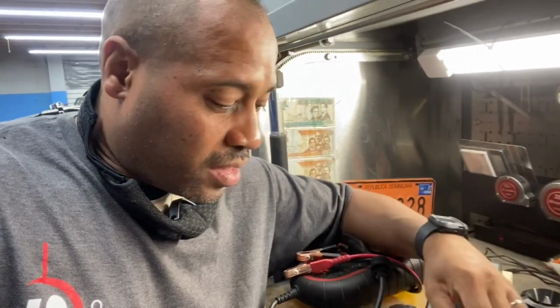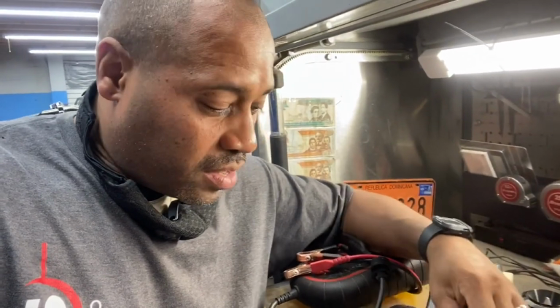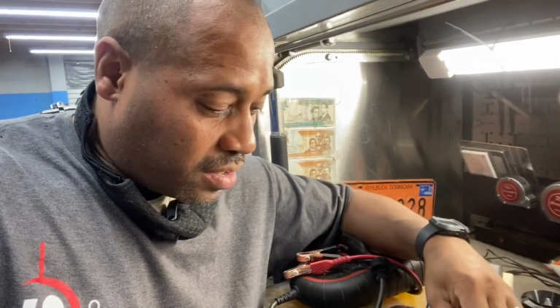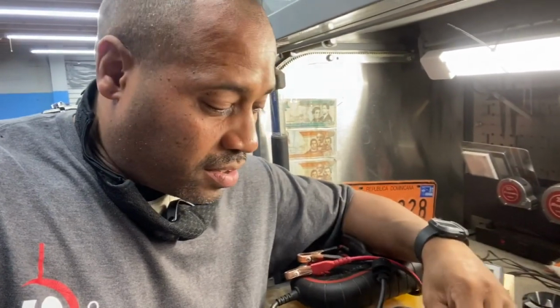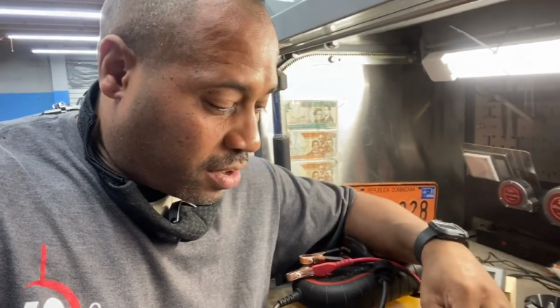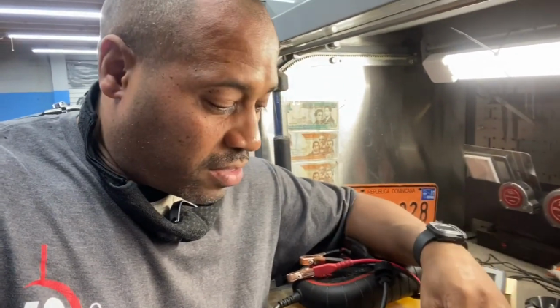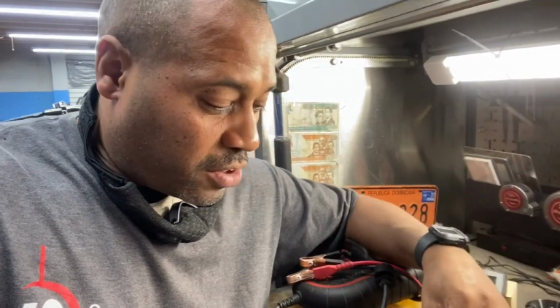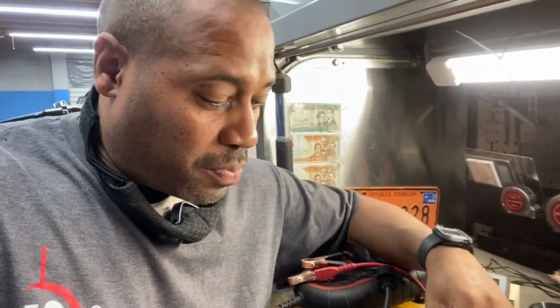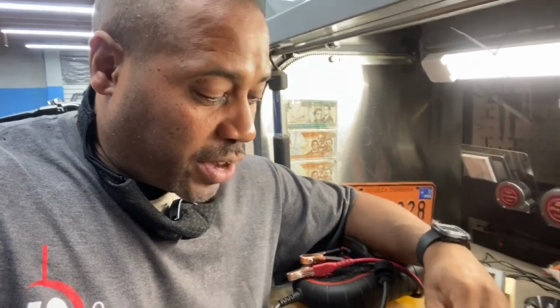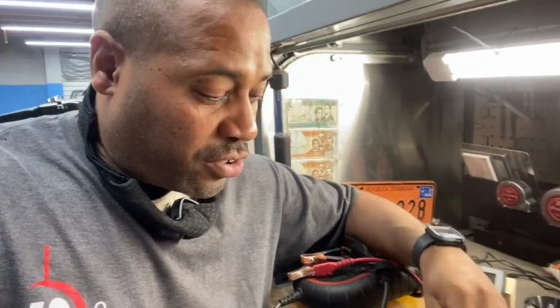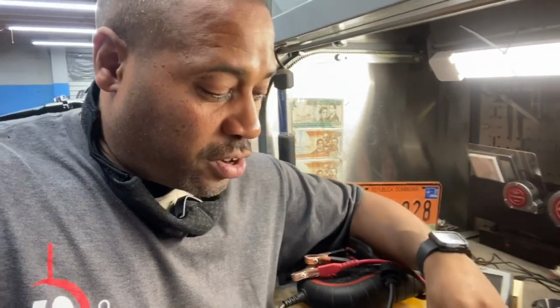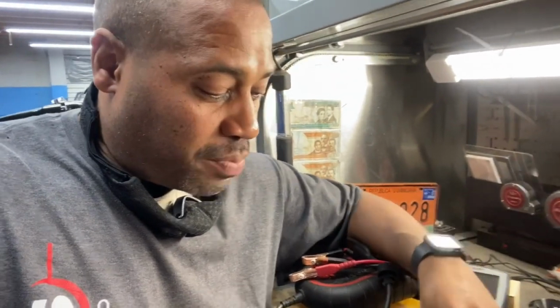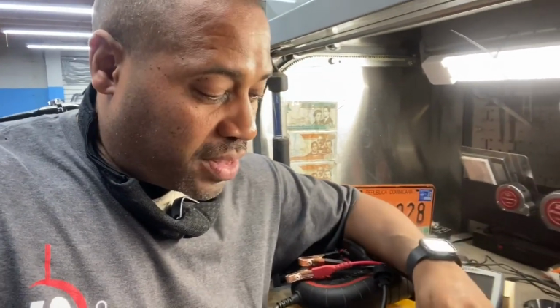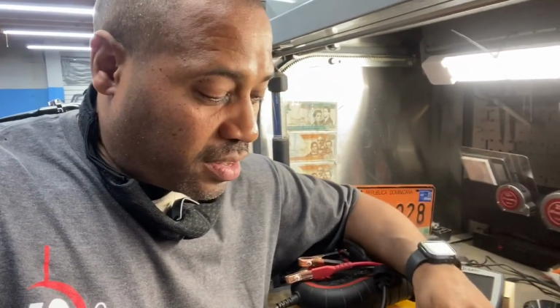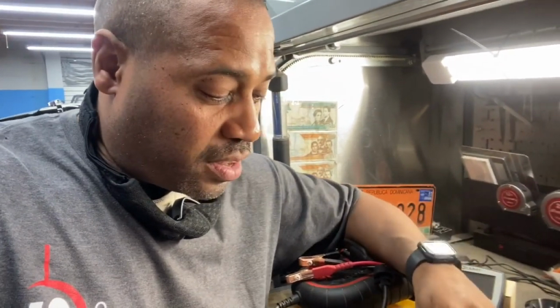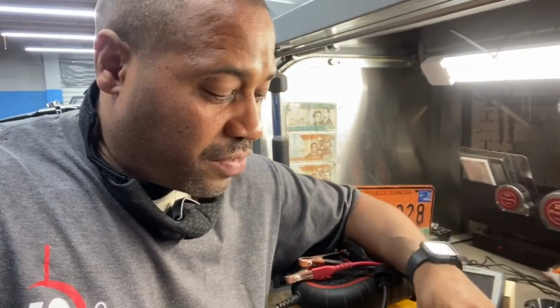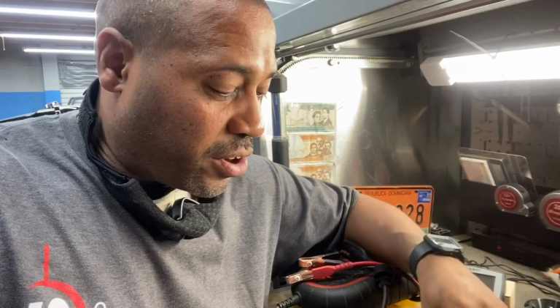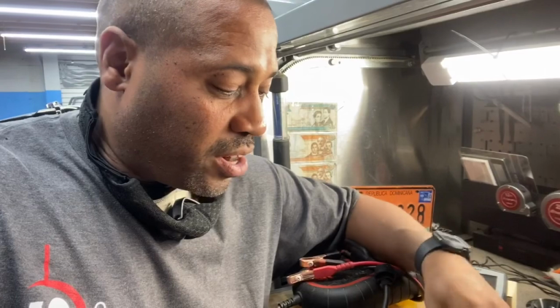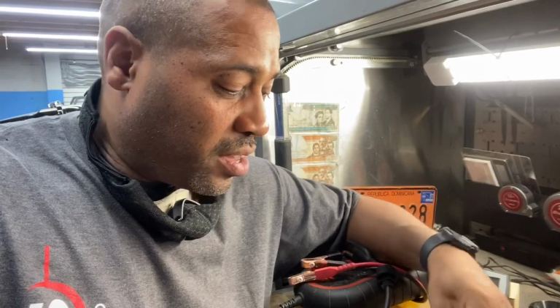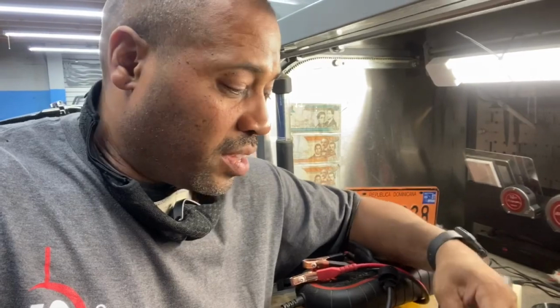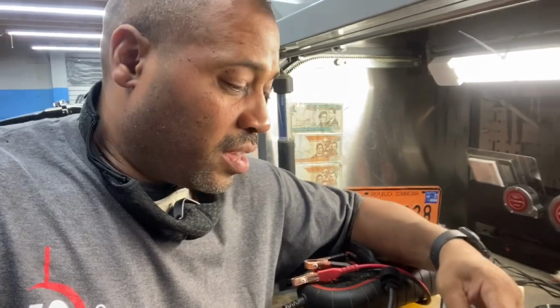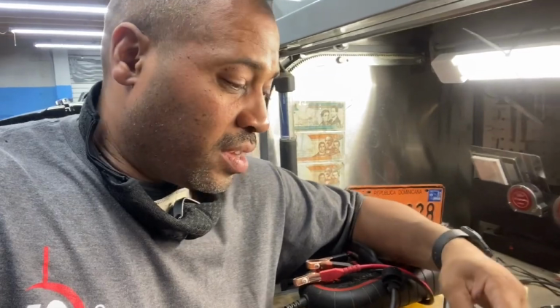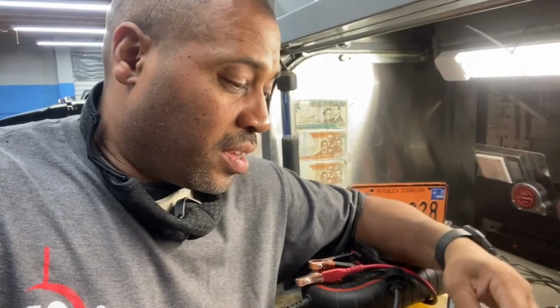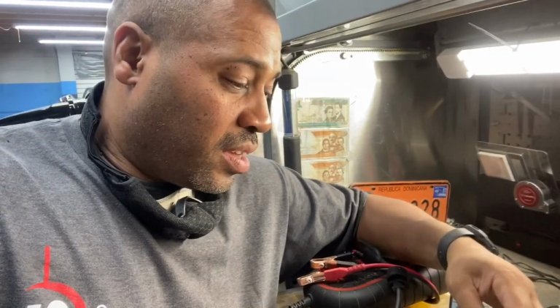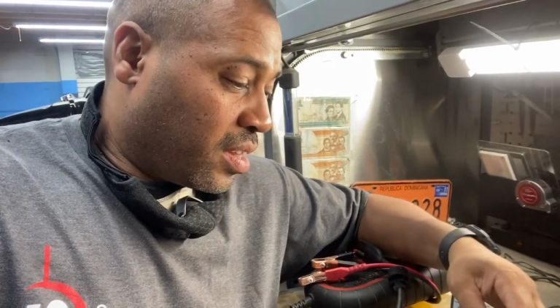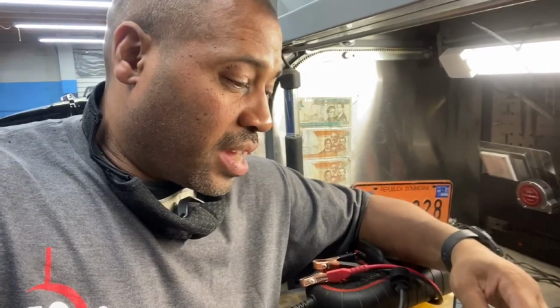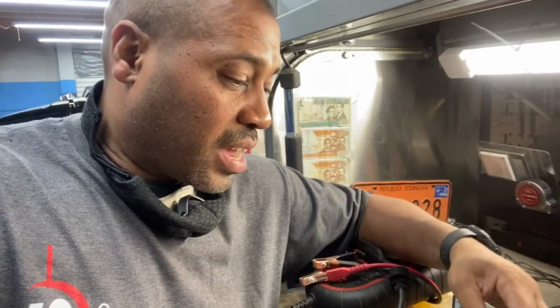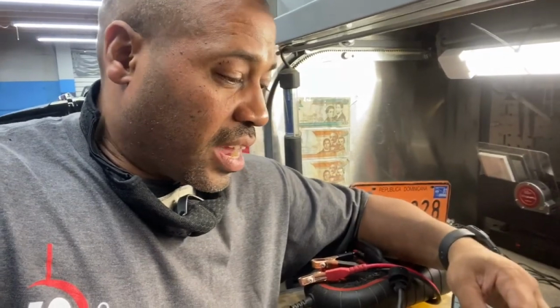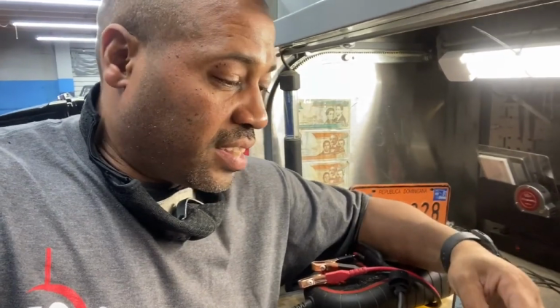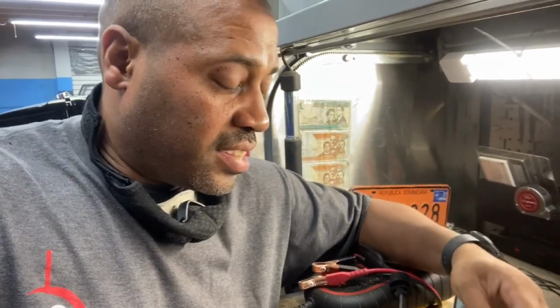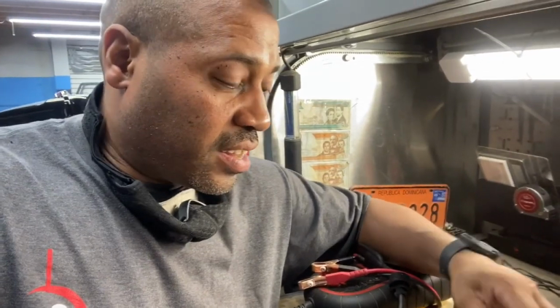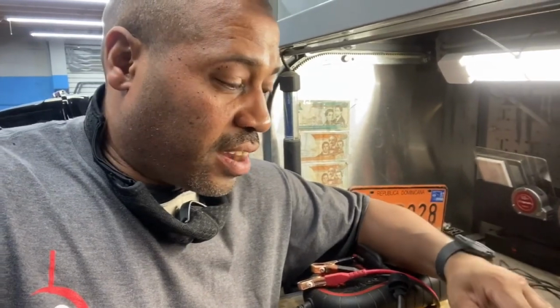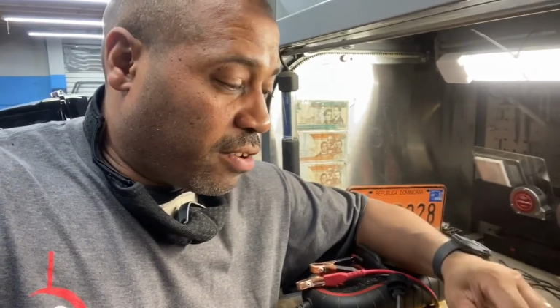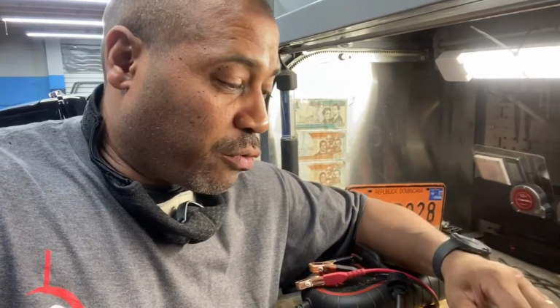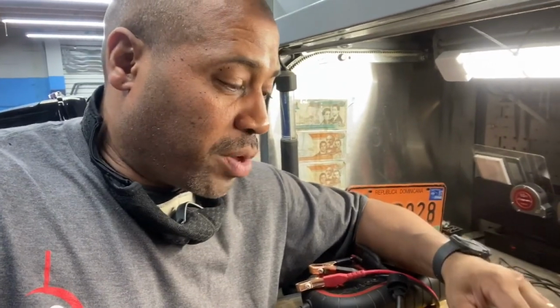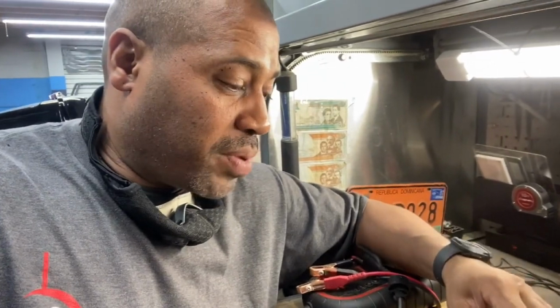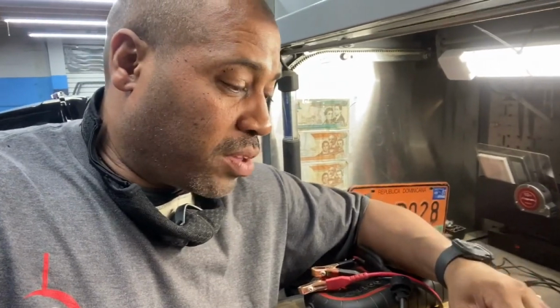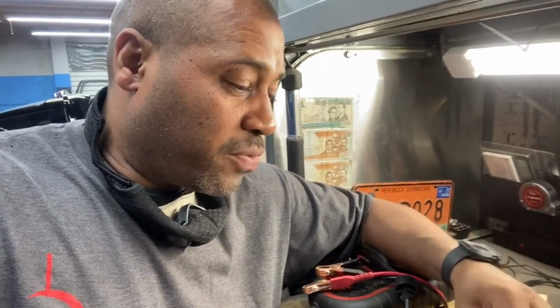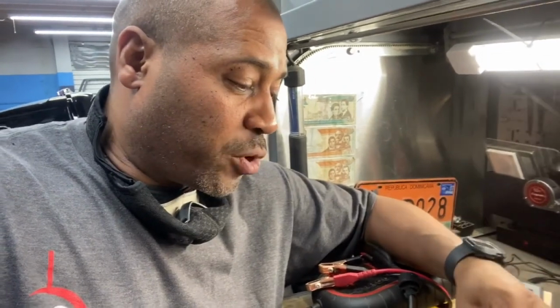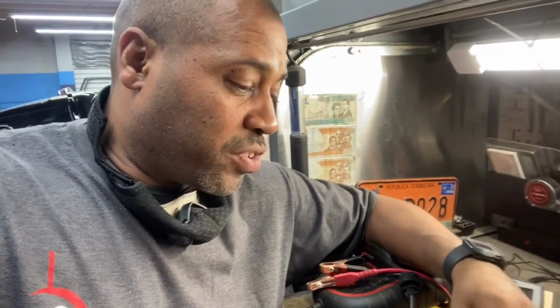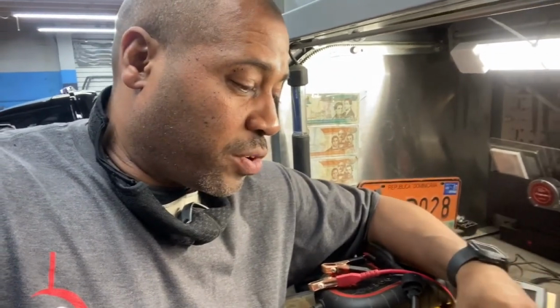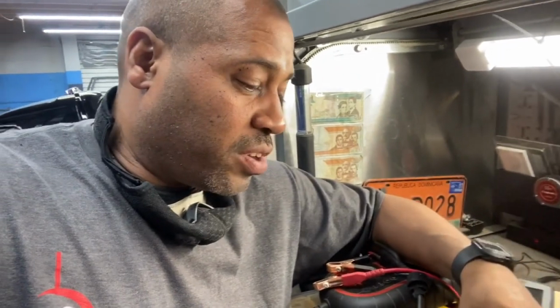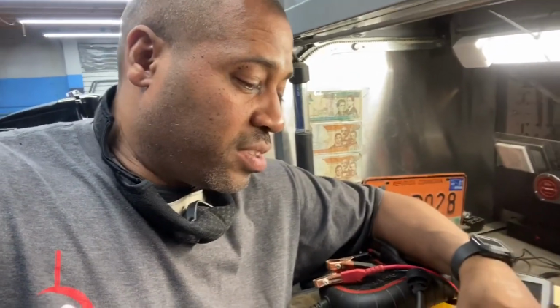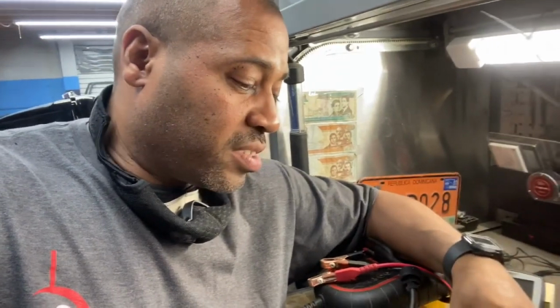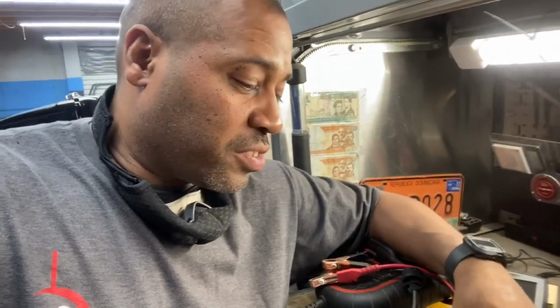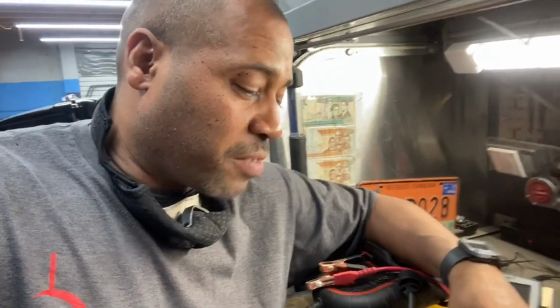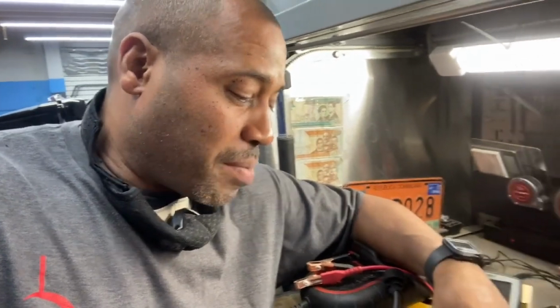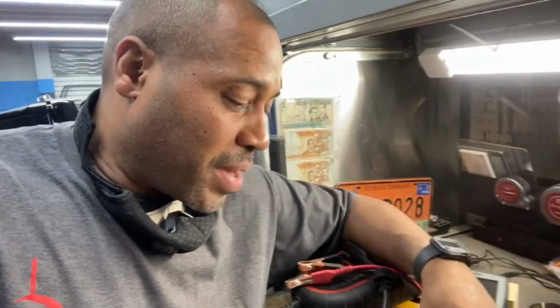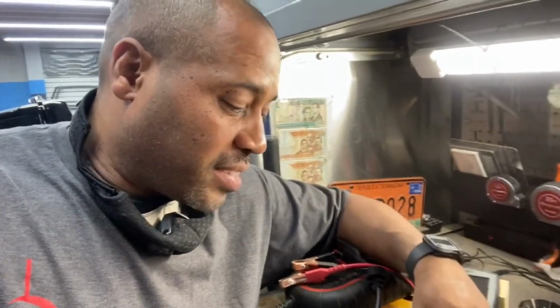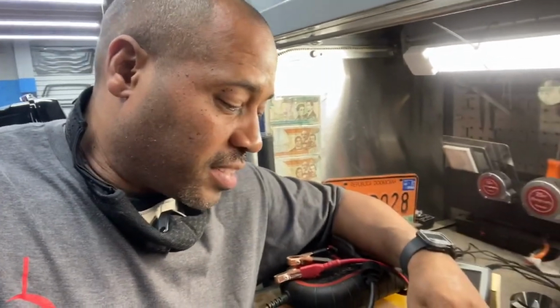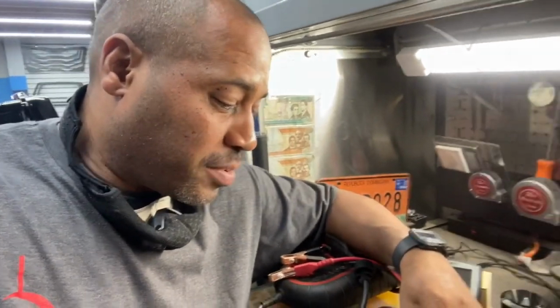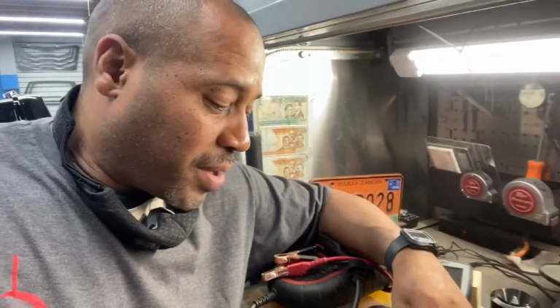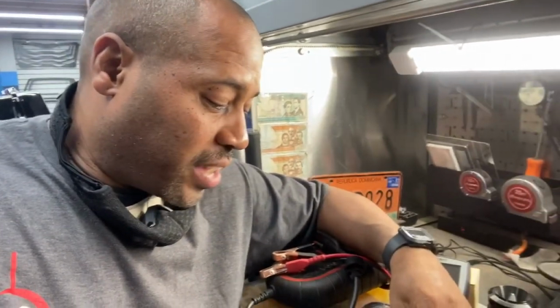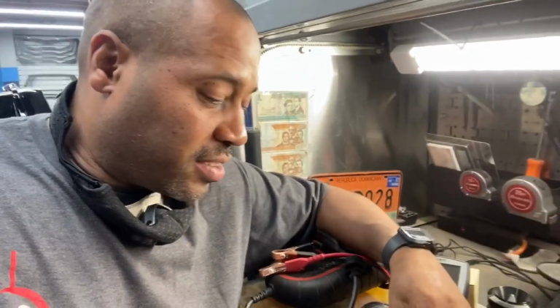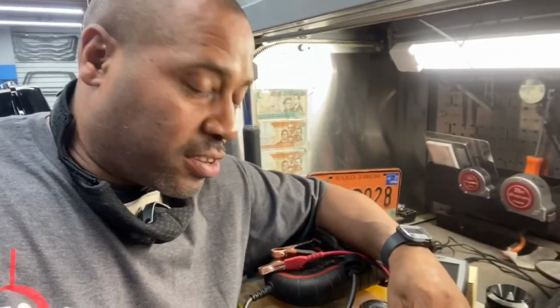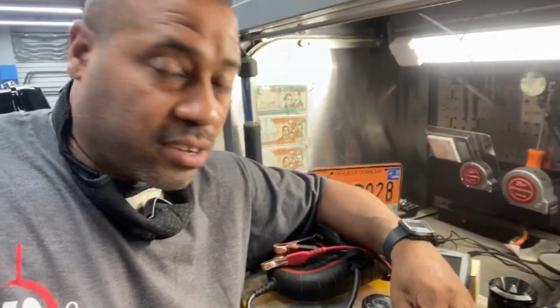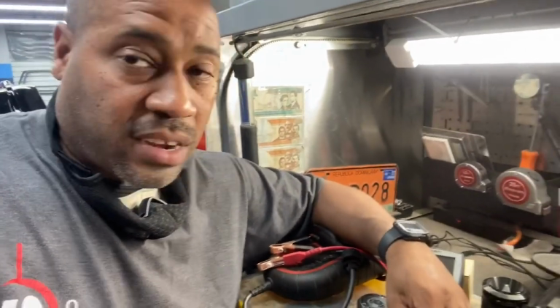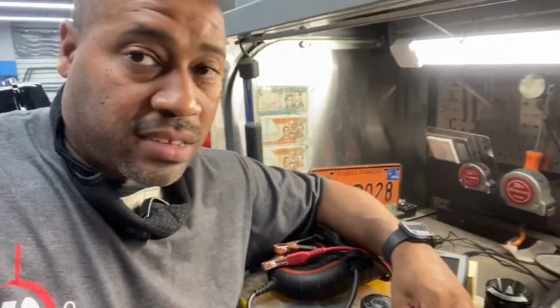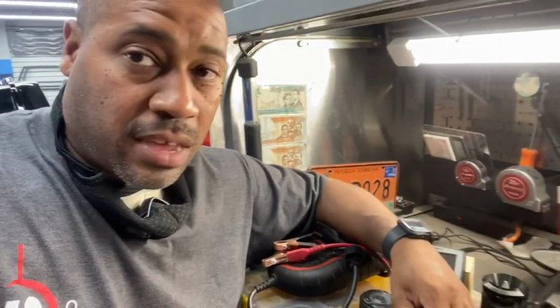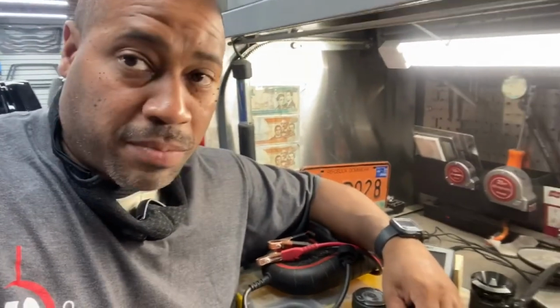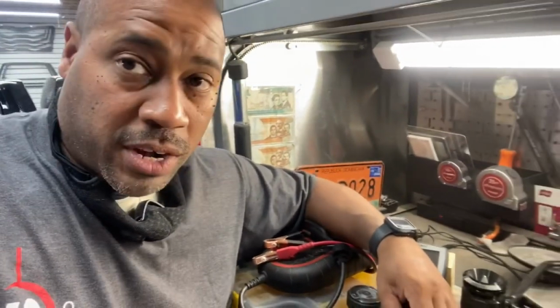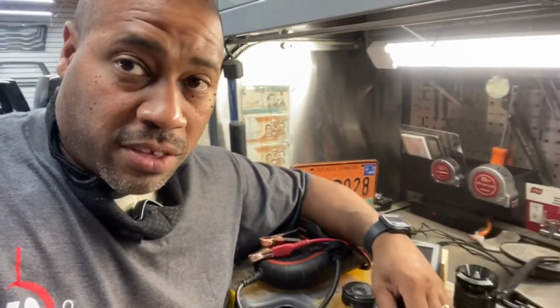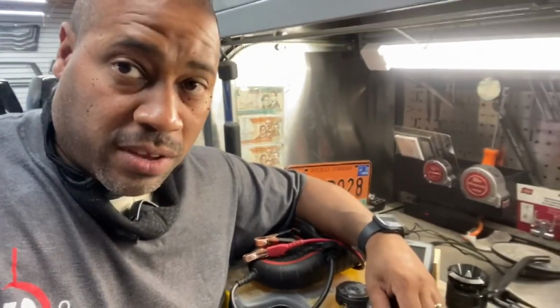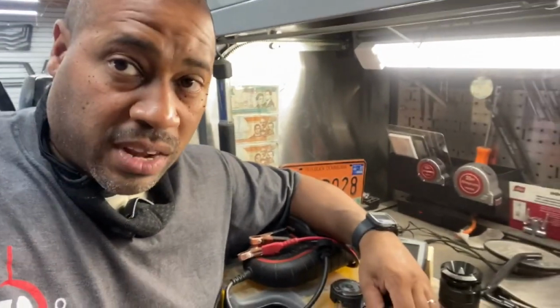This bike should have been delivered already. Now I've got to sit there and rebuild voice coils and swap out 6x9s, so it's going to take me another day.